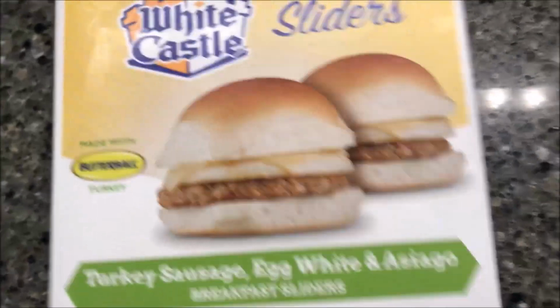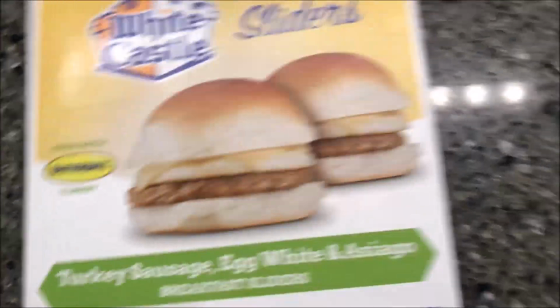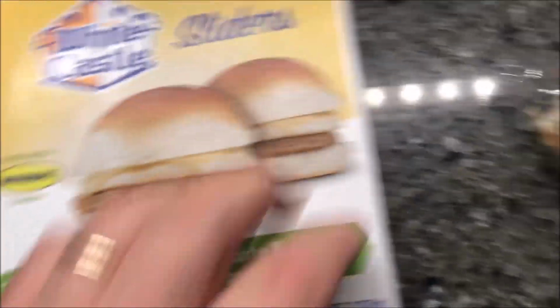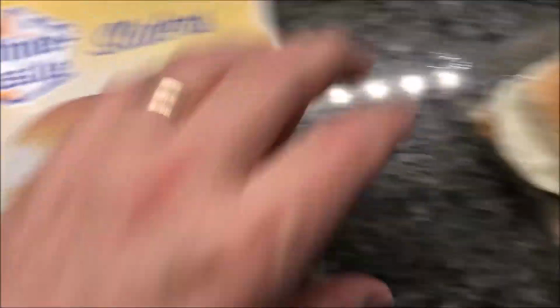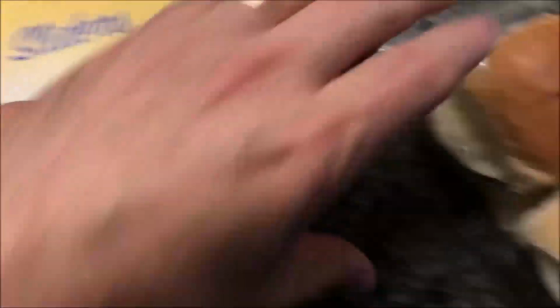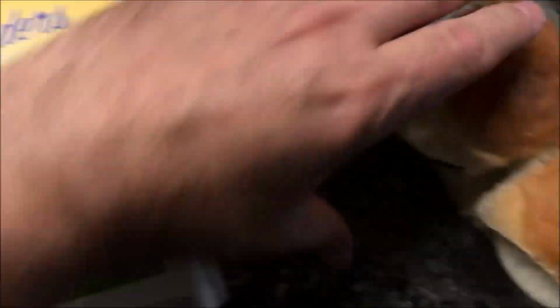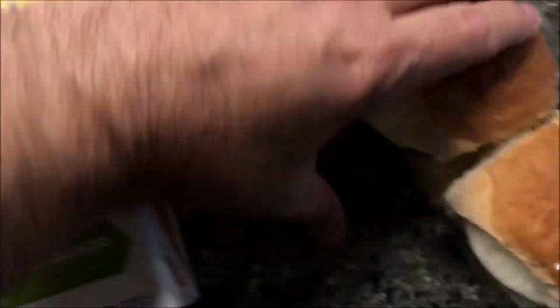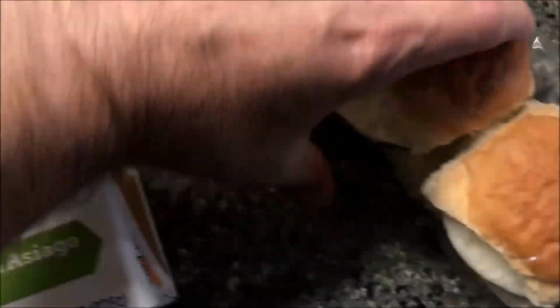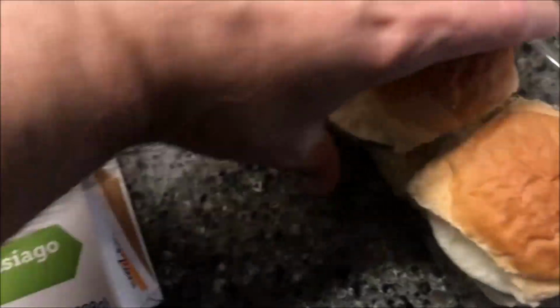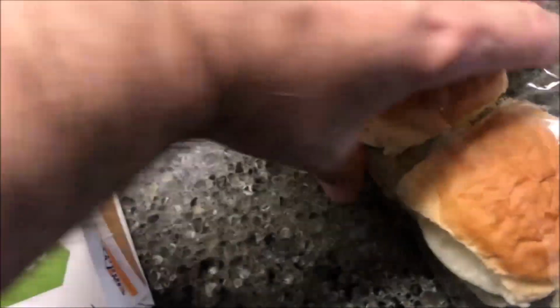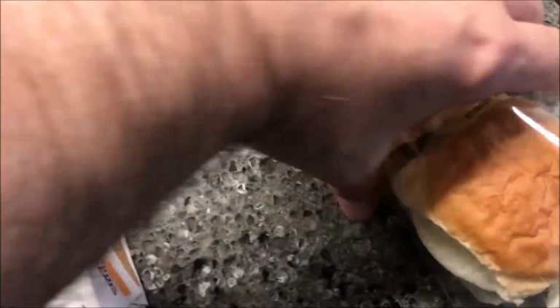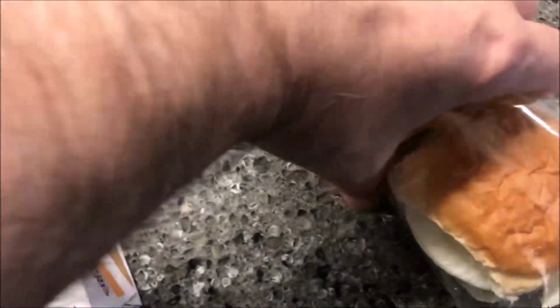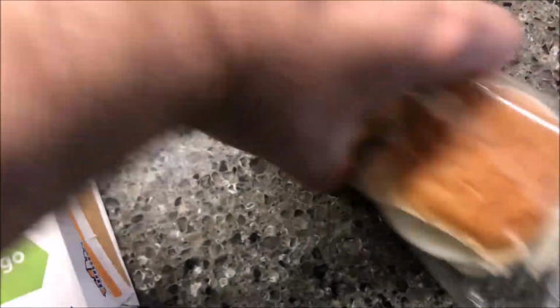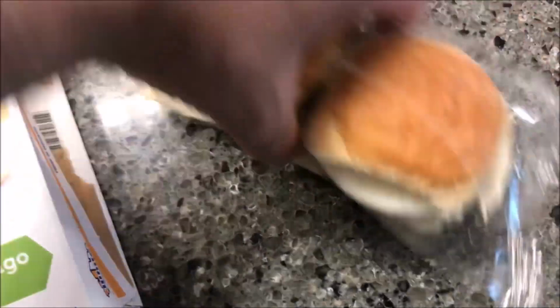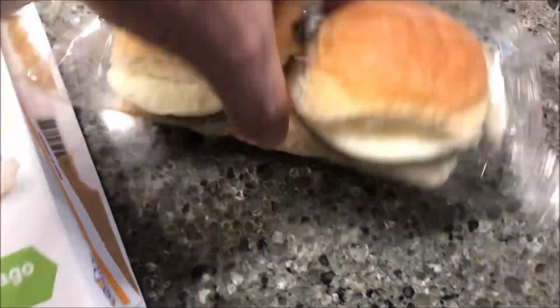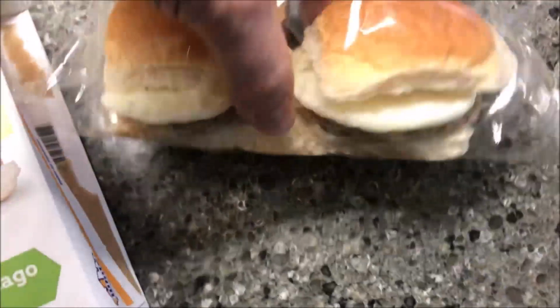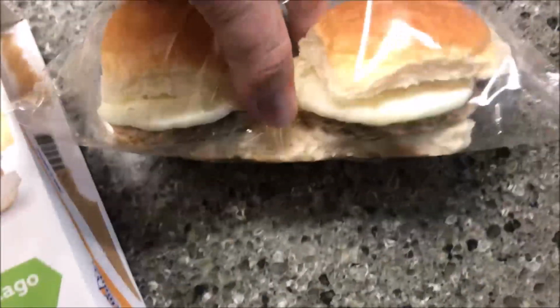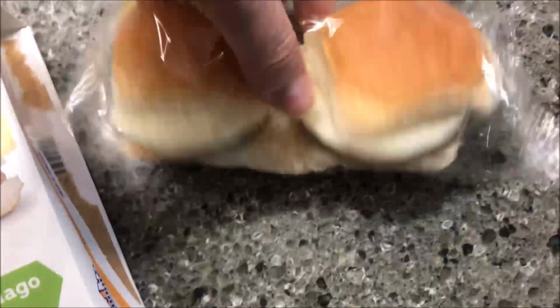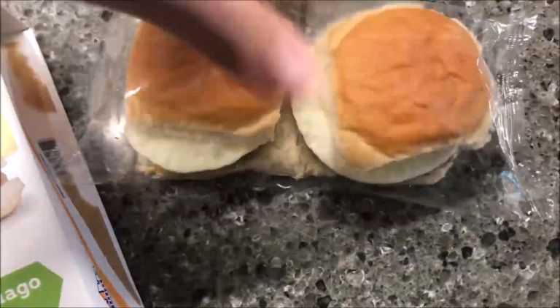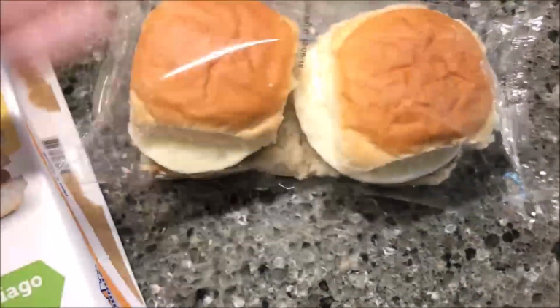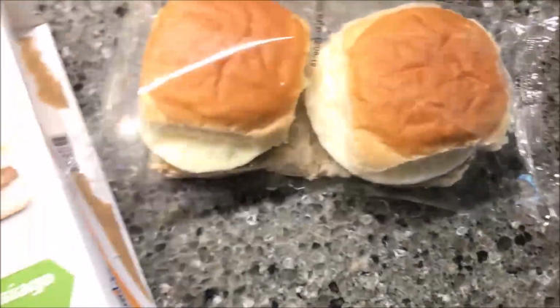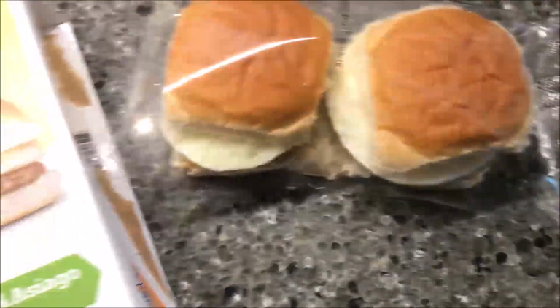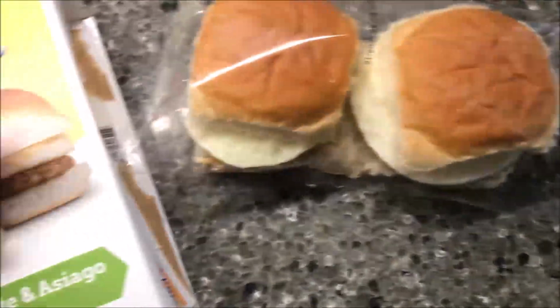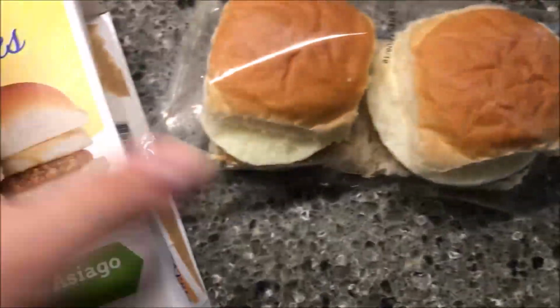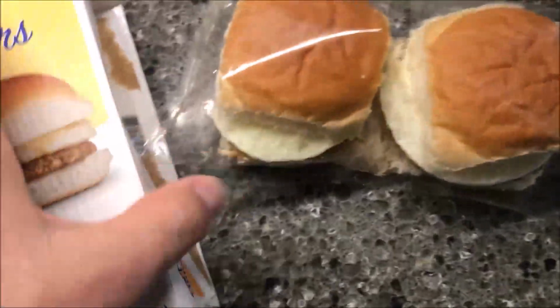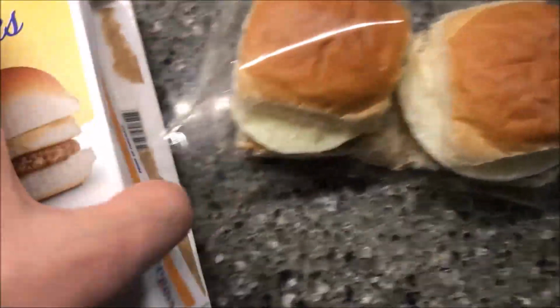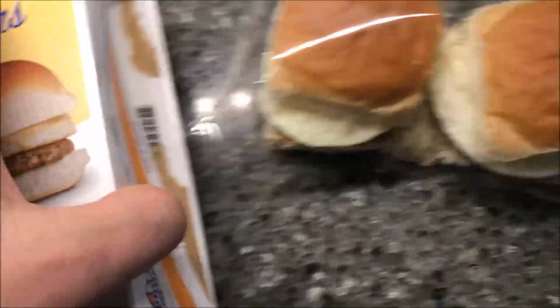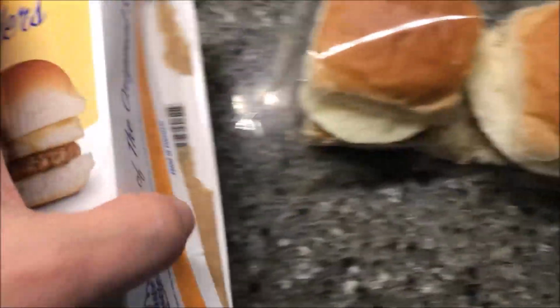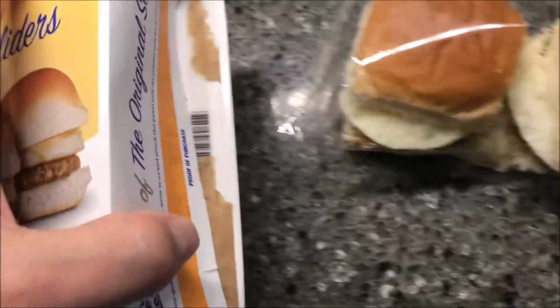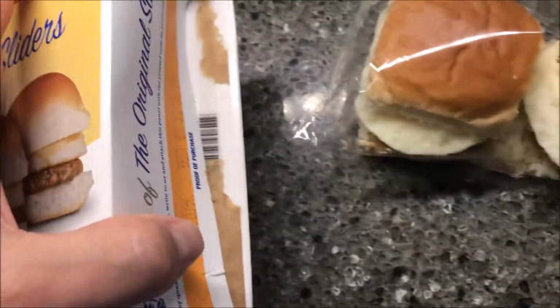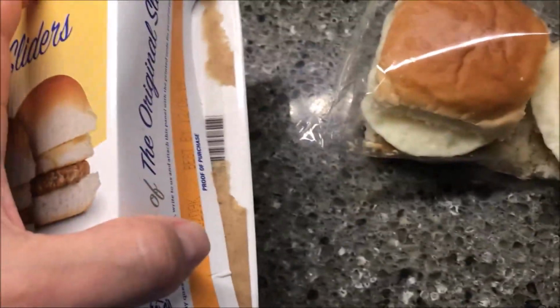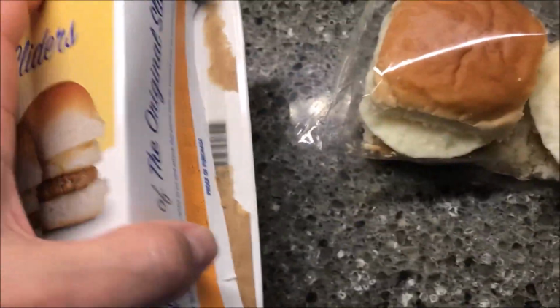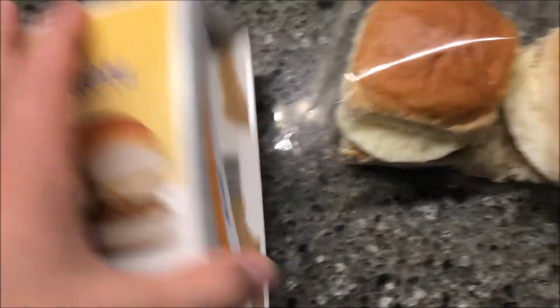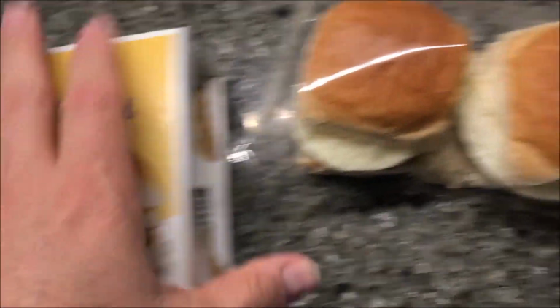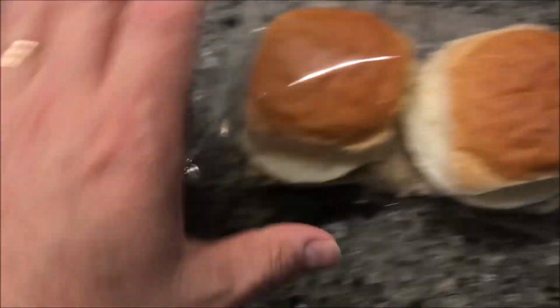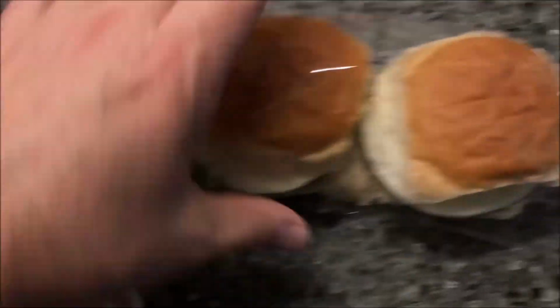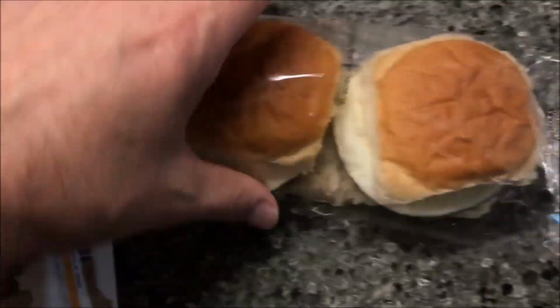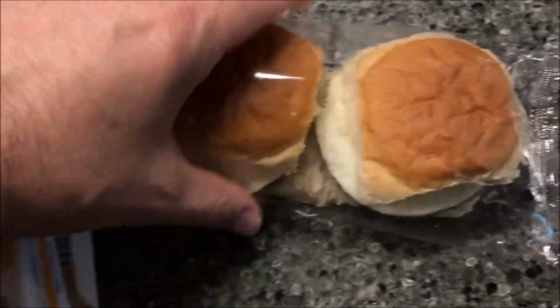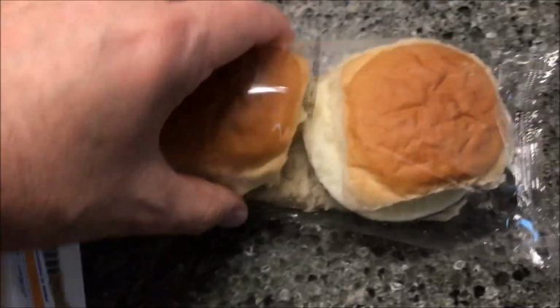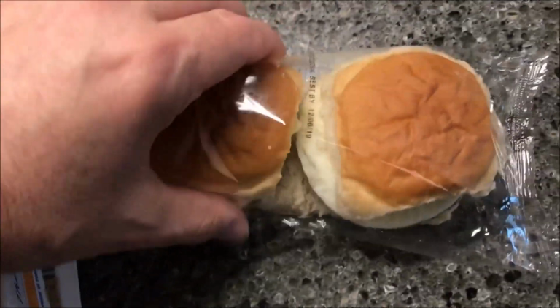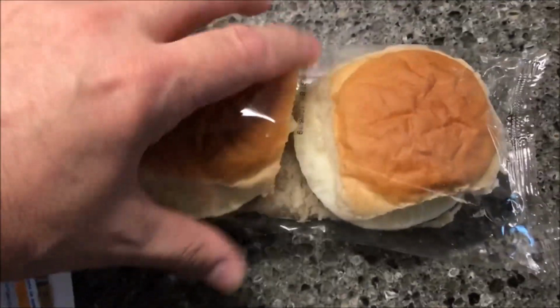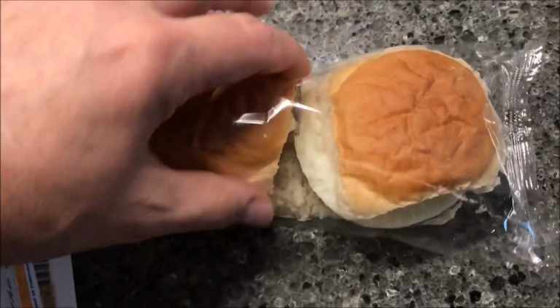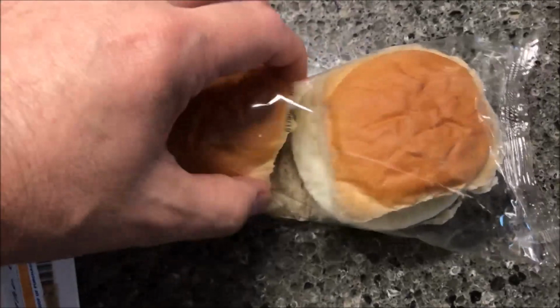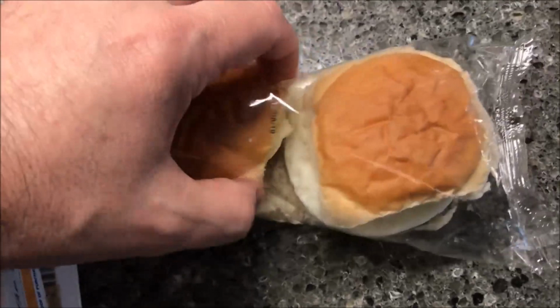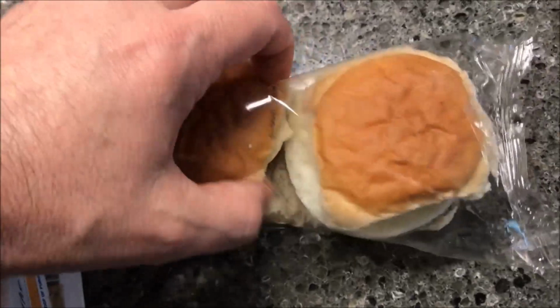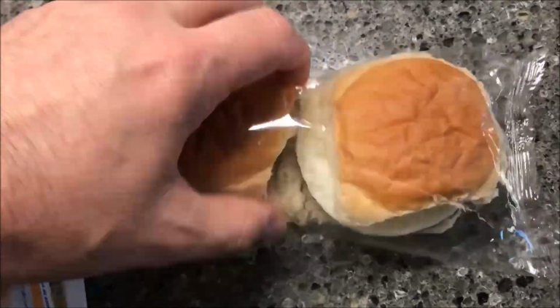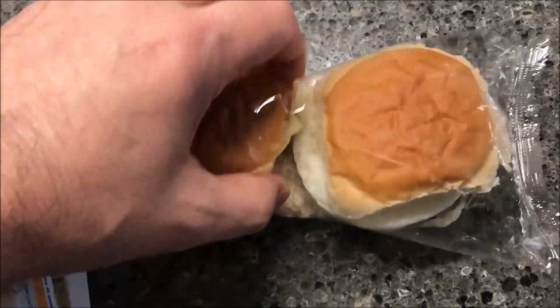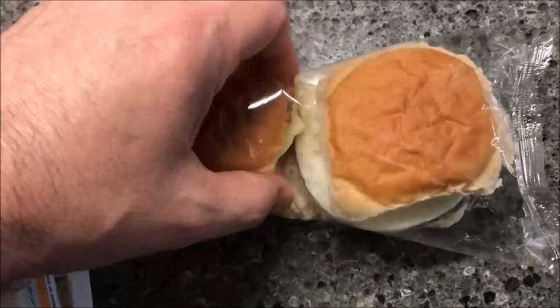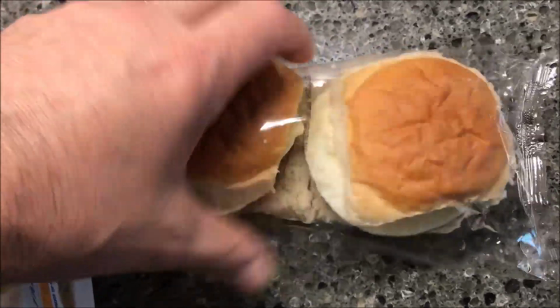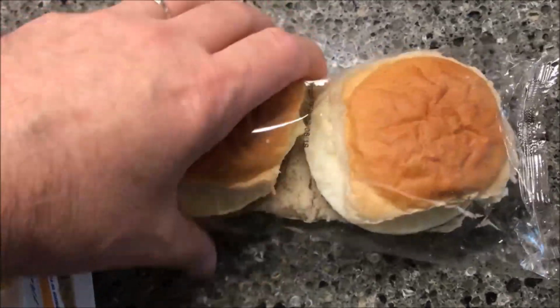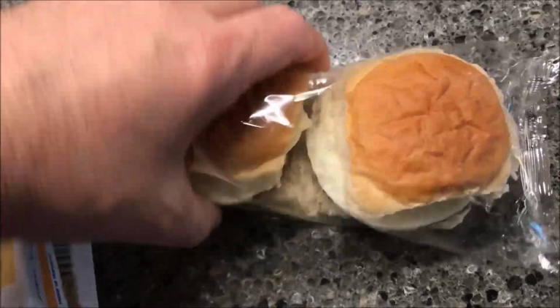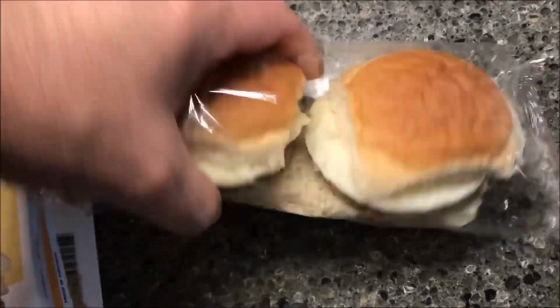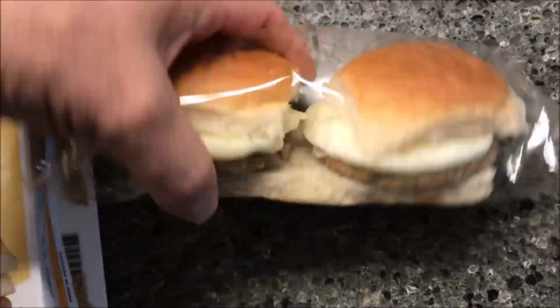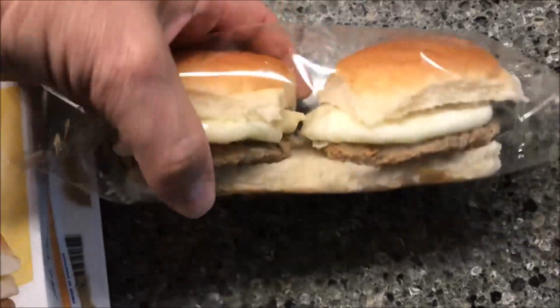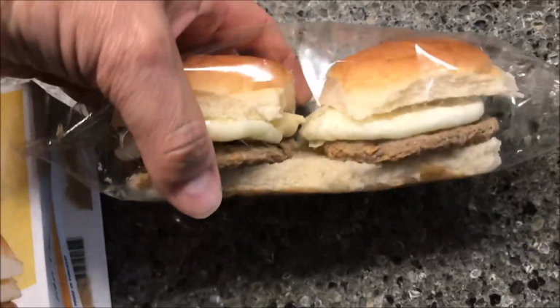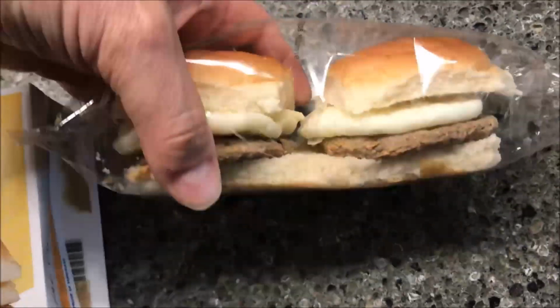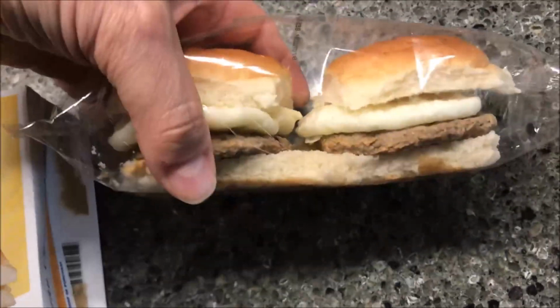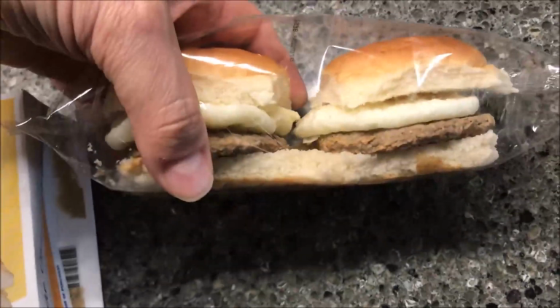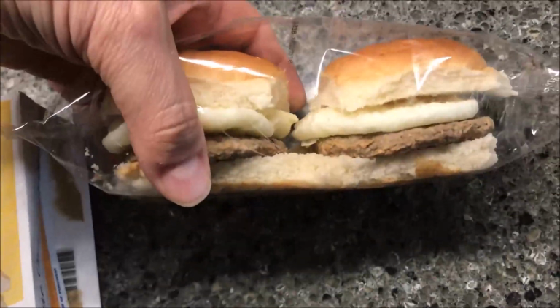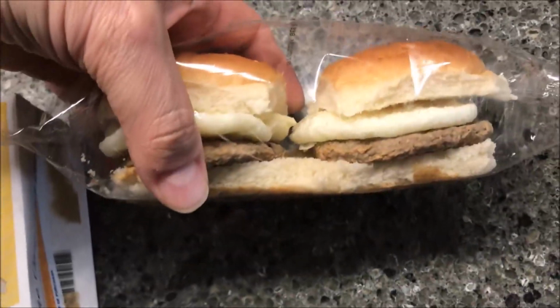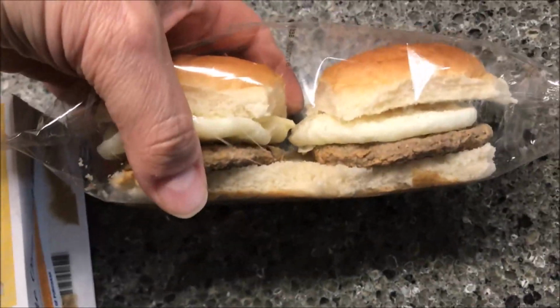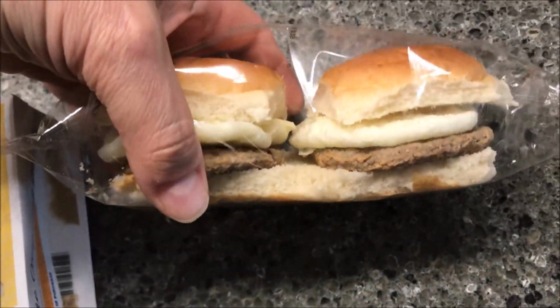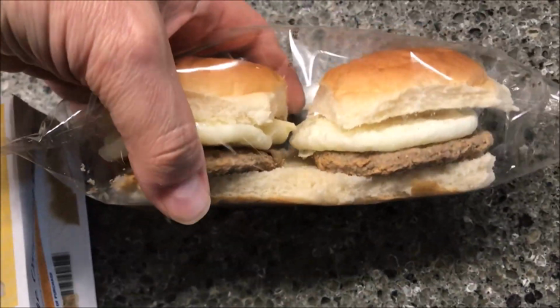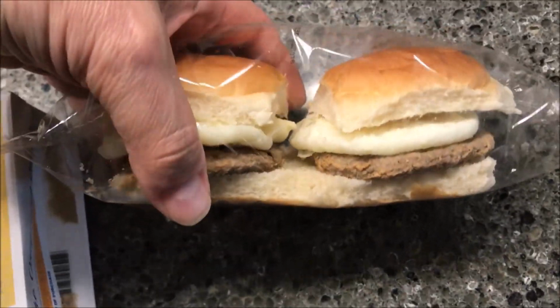It says keep frozen, however the best way to make these is if you thaw them. So what I did was I opened them up and stuck these in the refrigerator overnight.